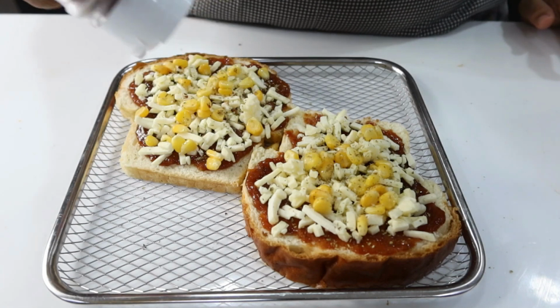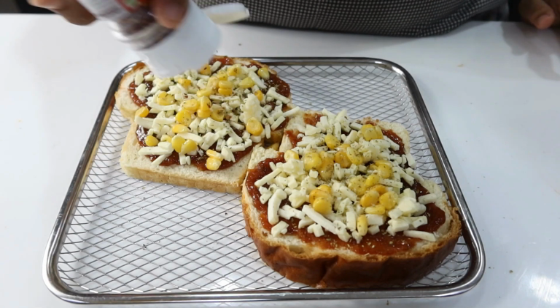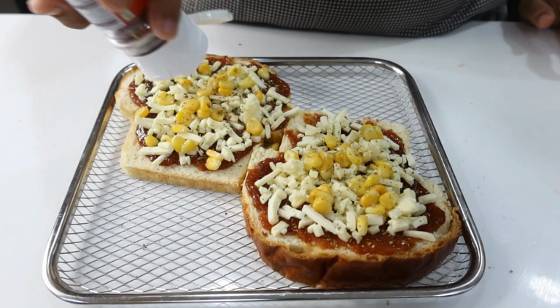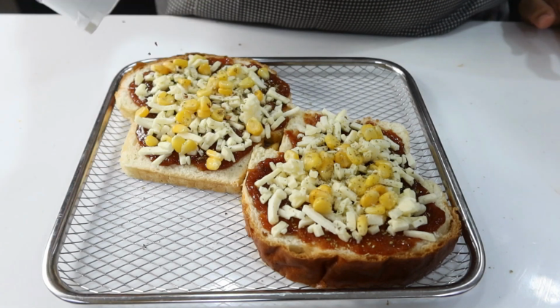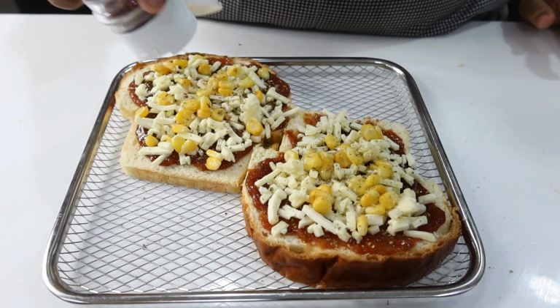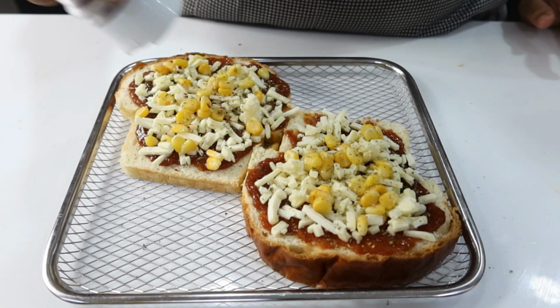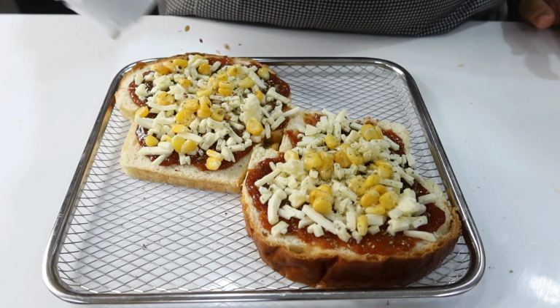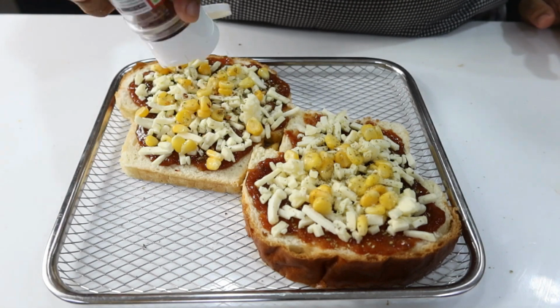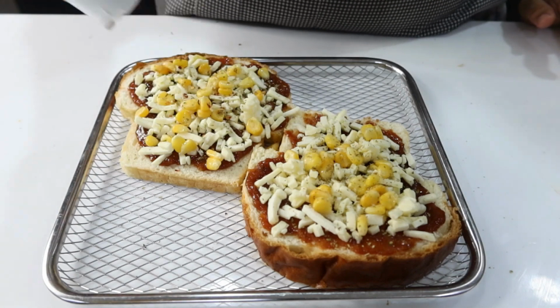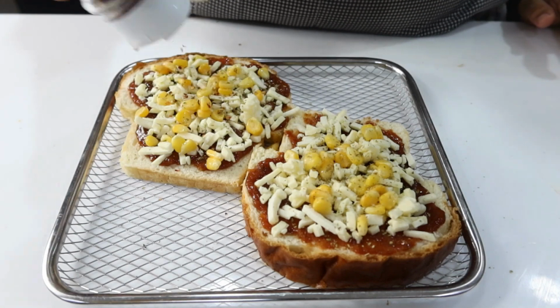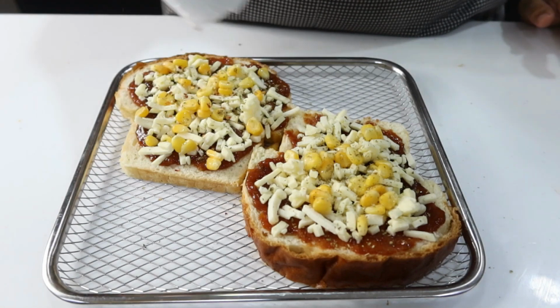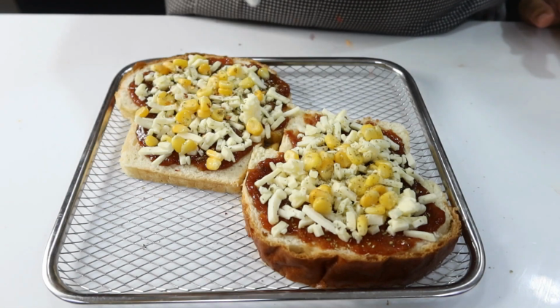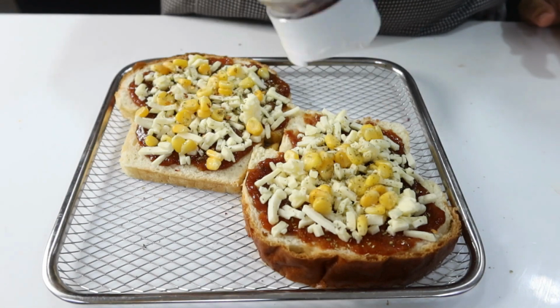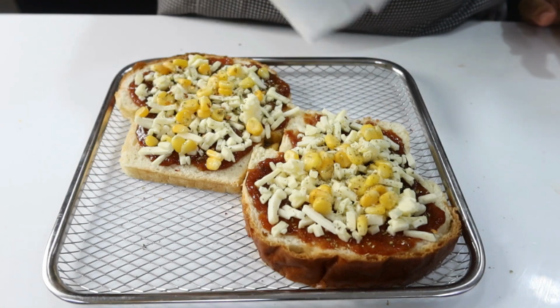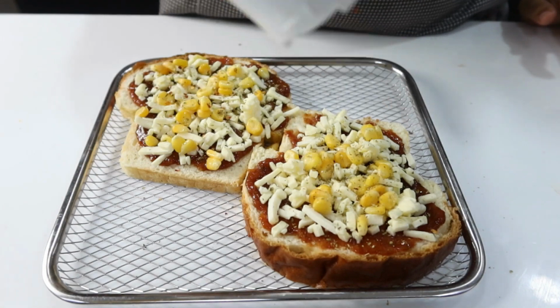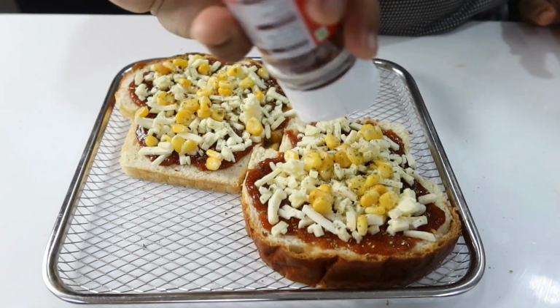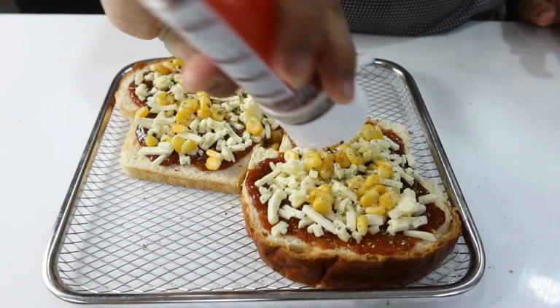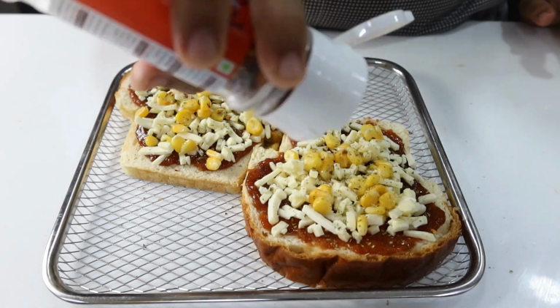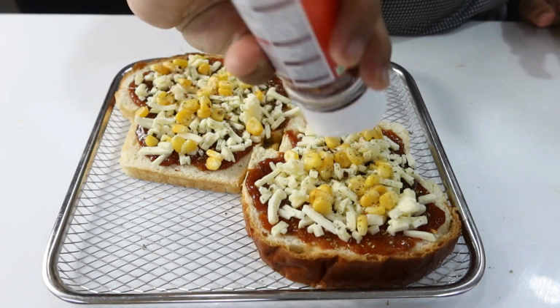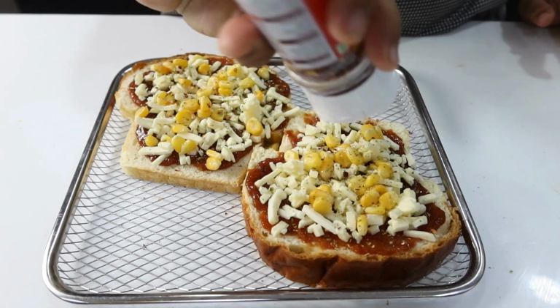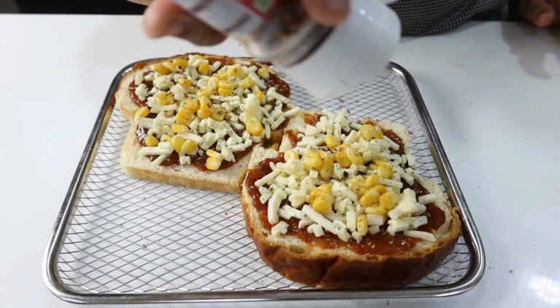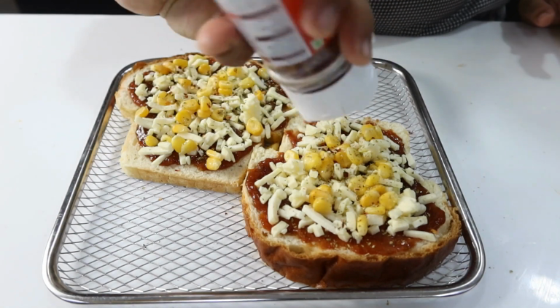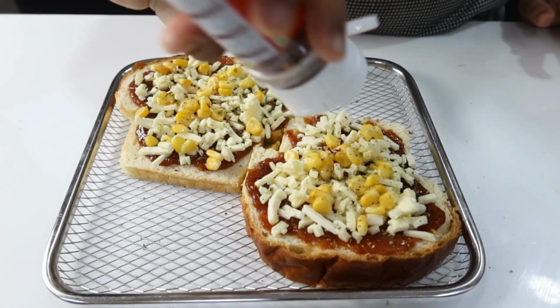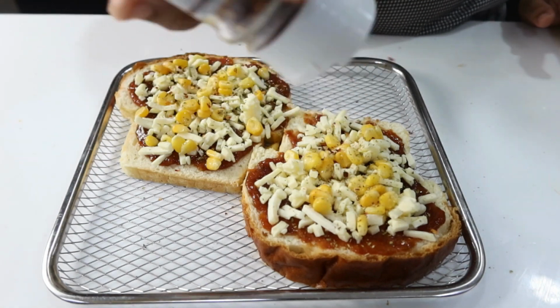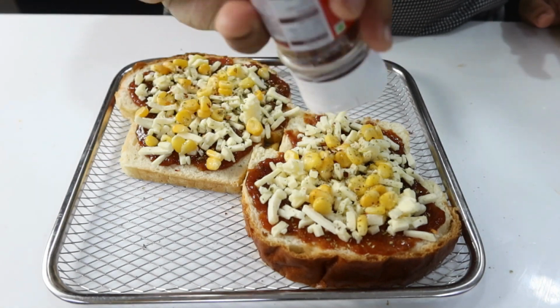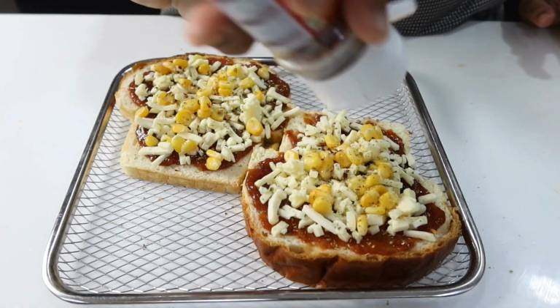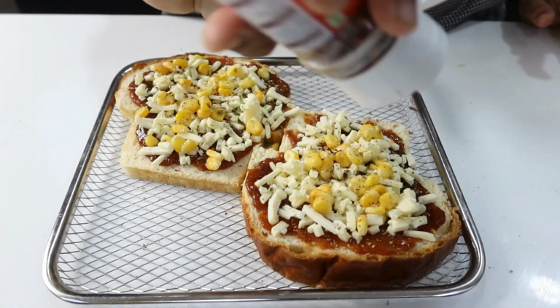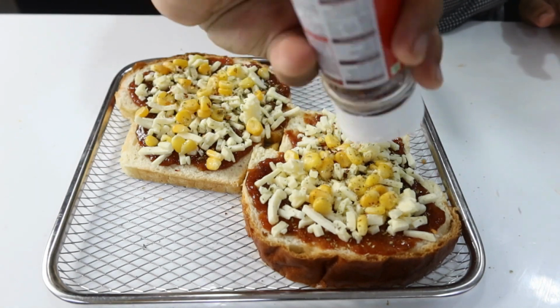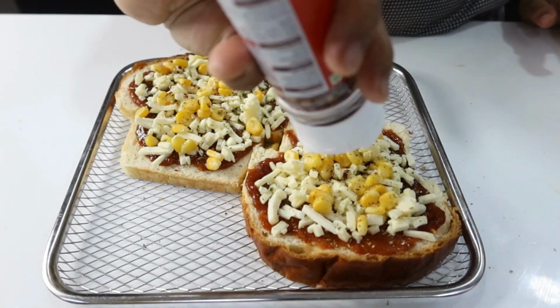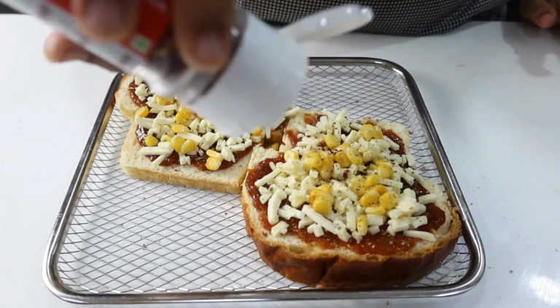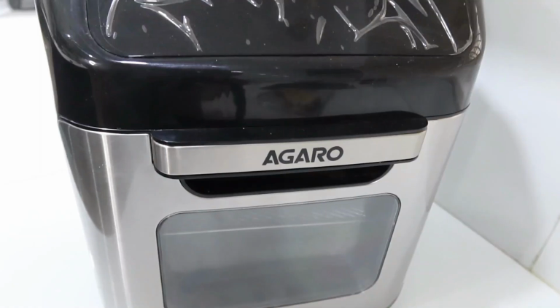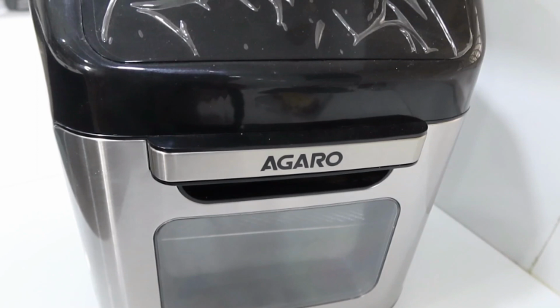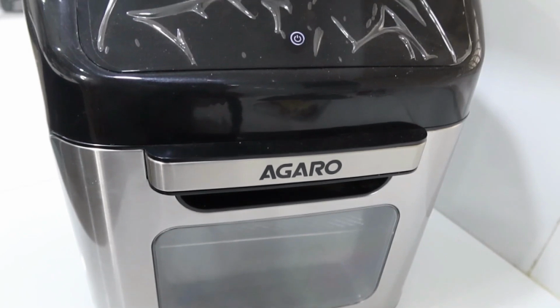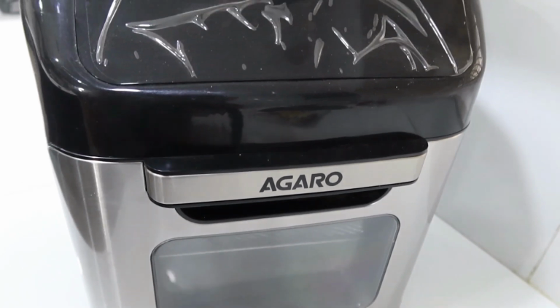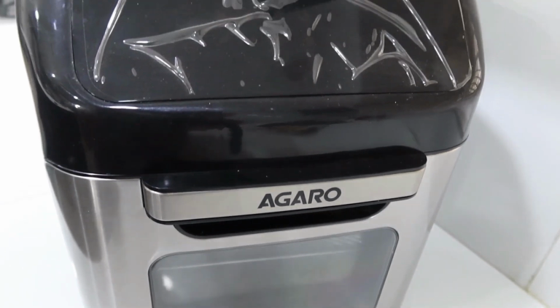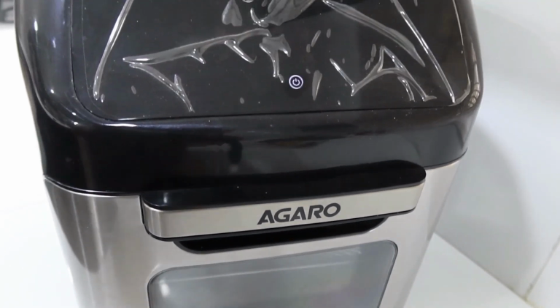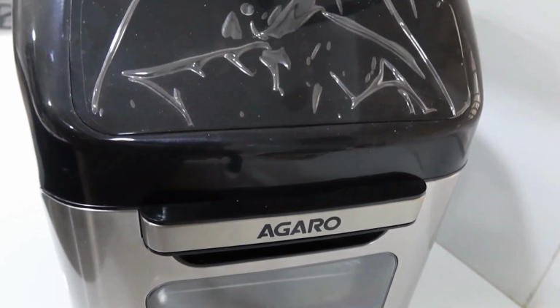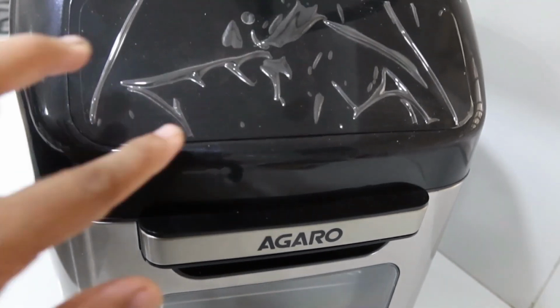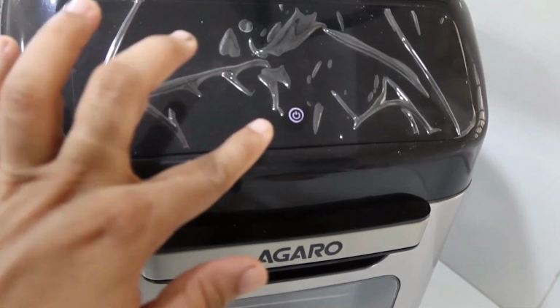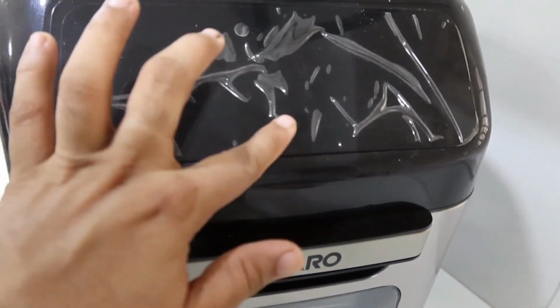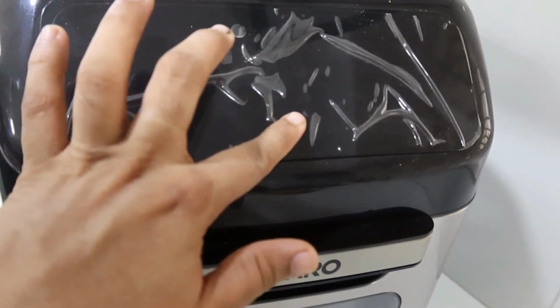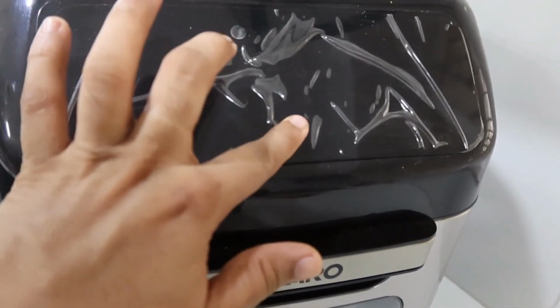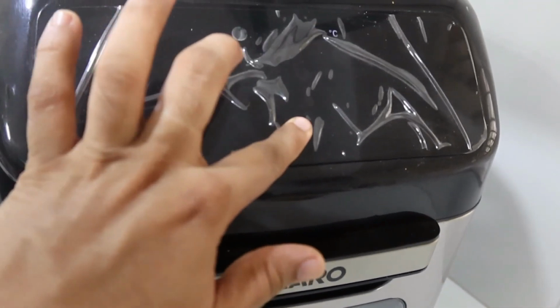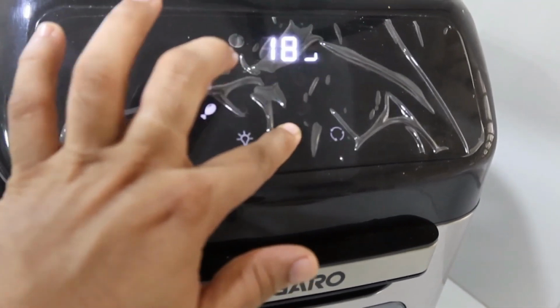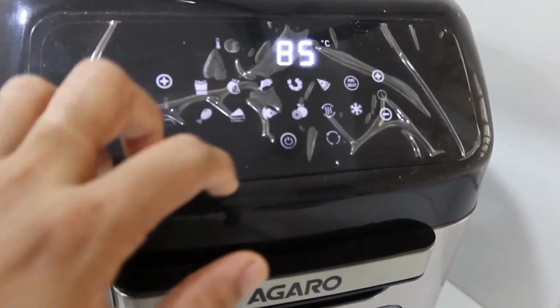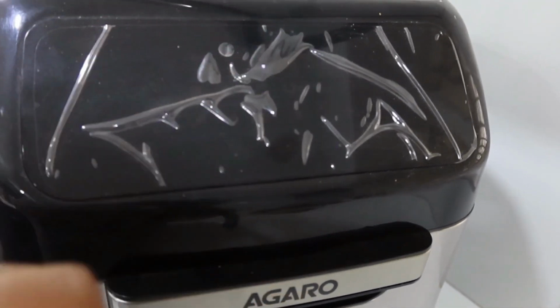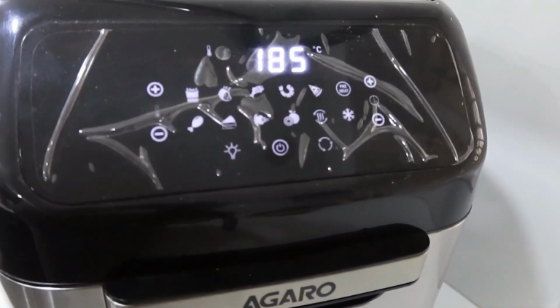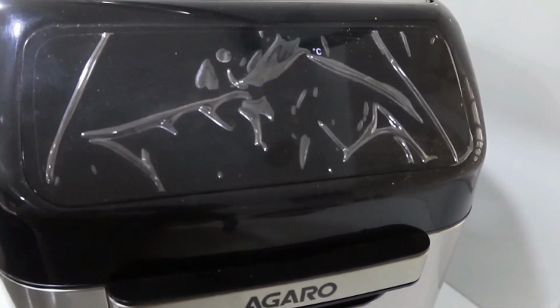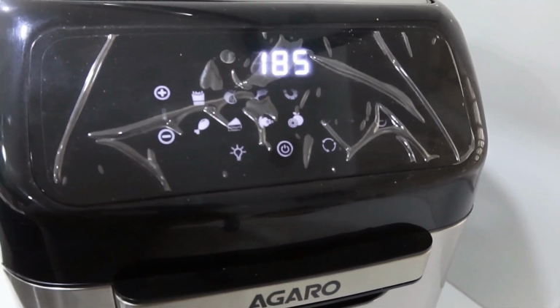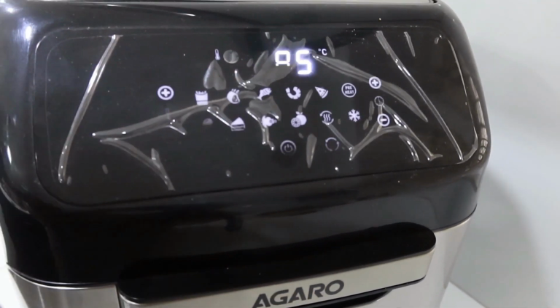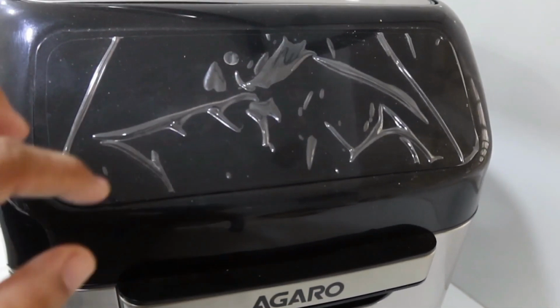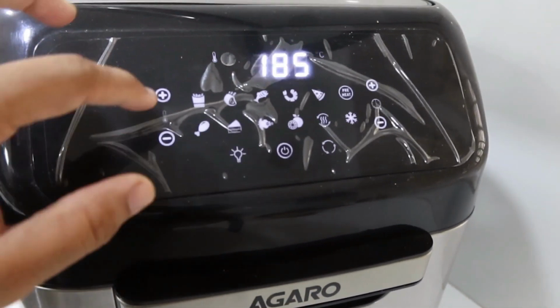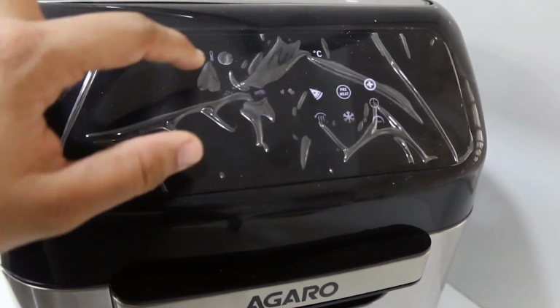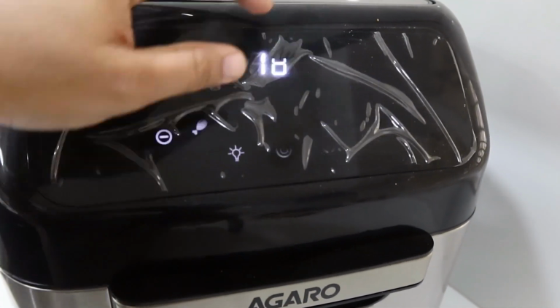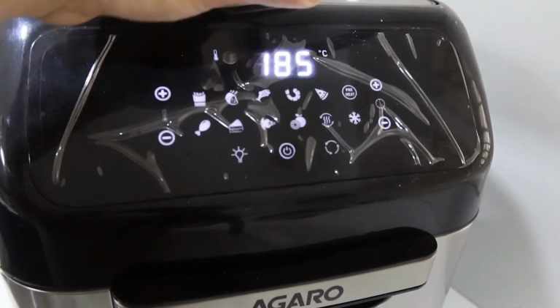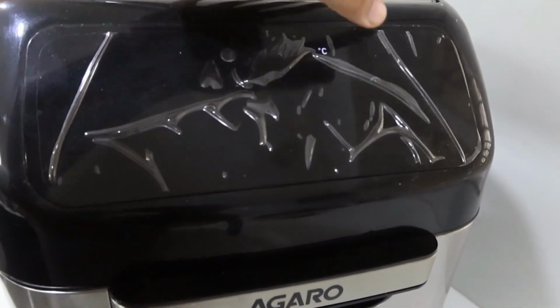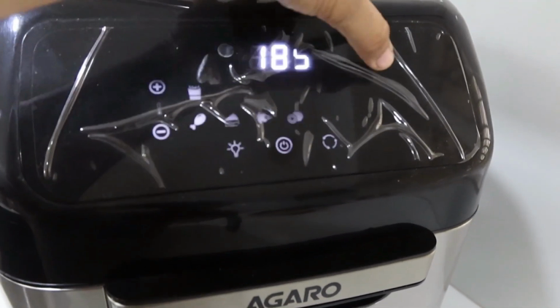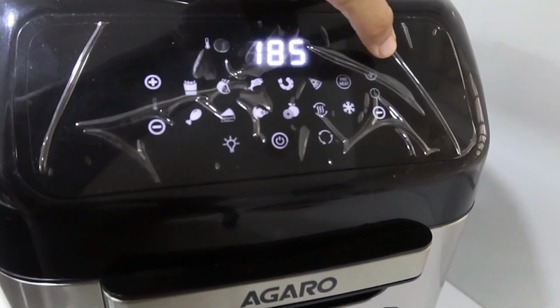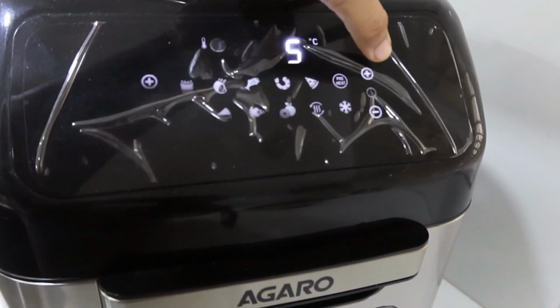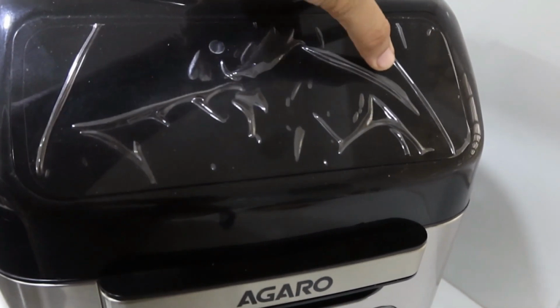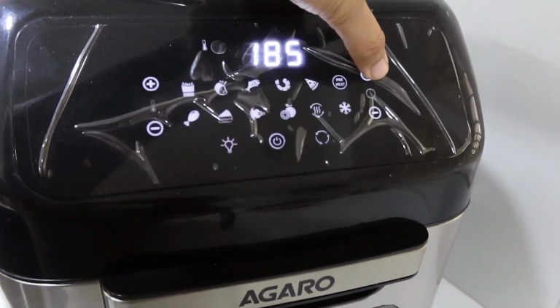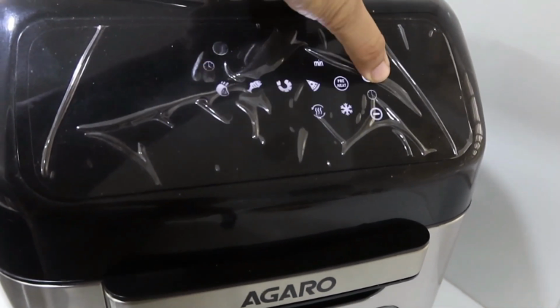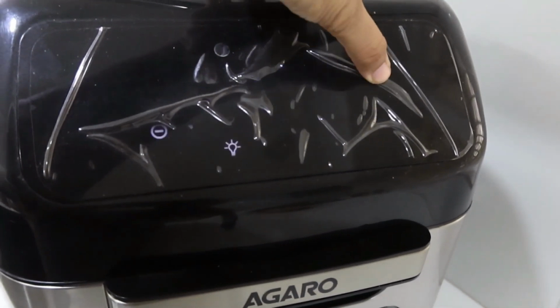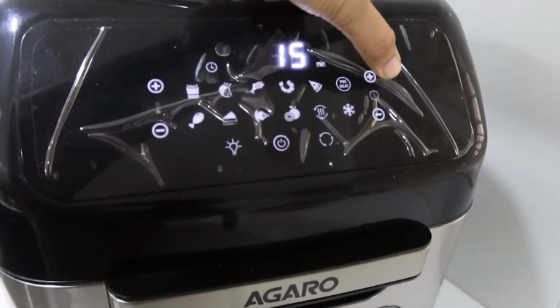You can bake it for 5 minutes. The bread is already cooked, so you just need to melt the cheese.